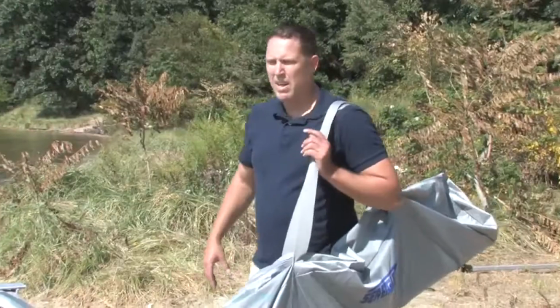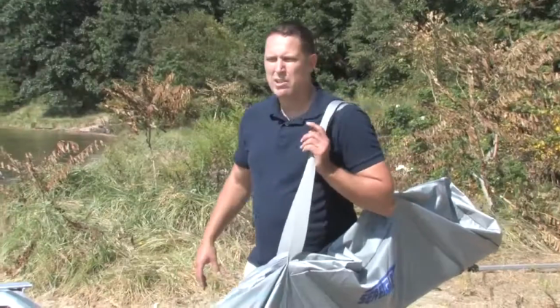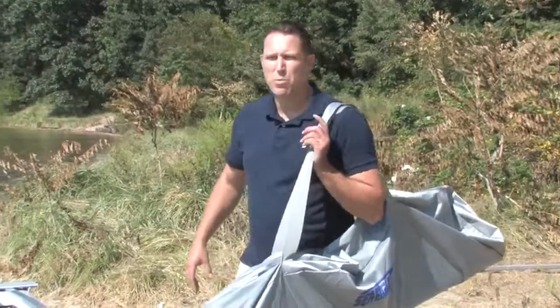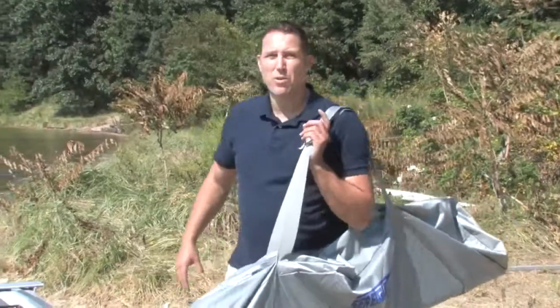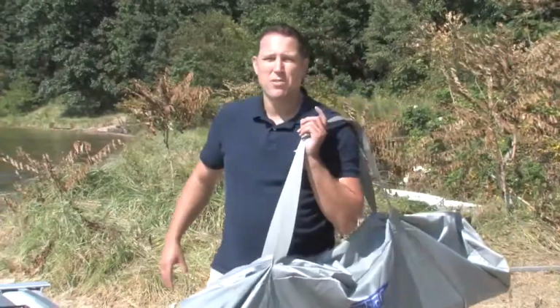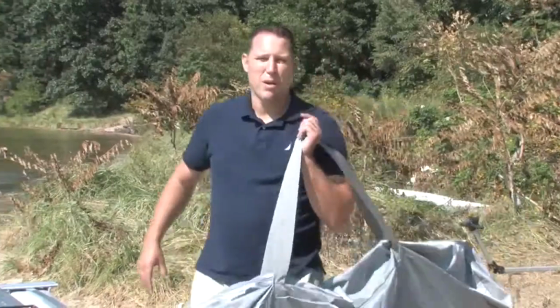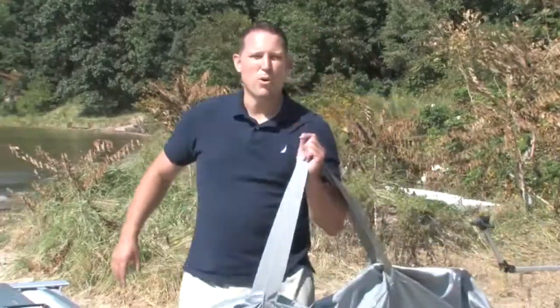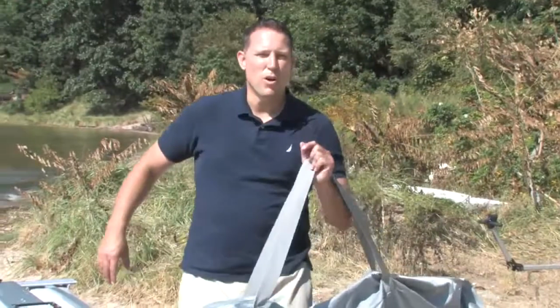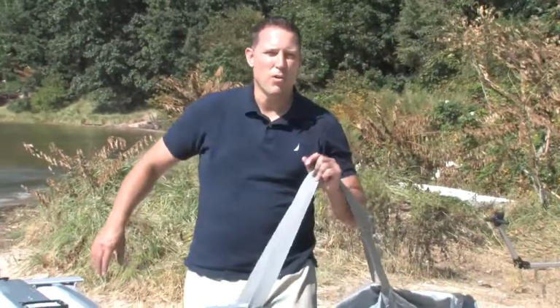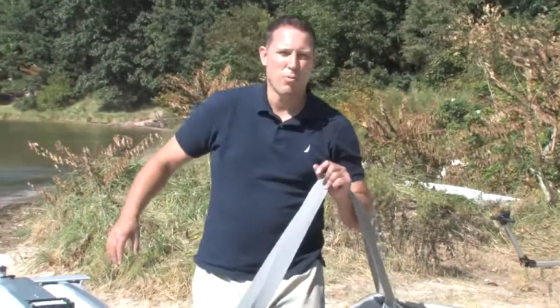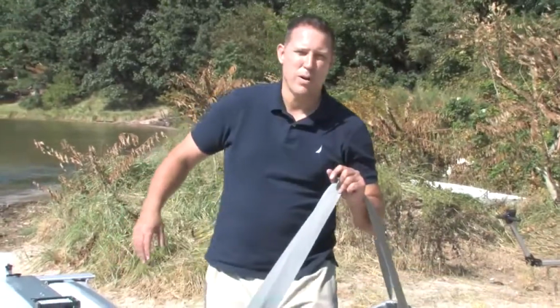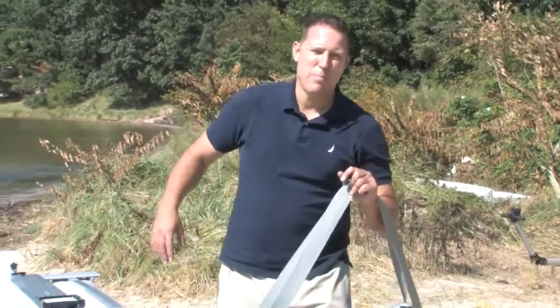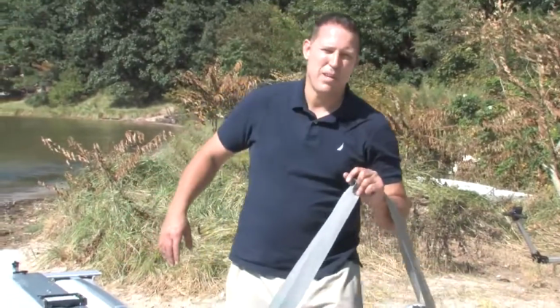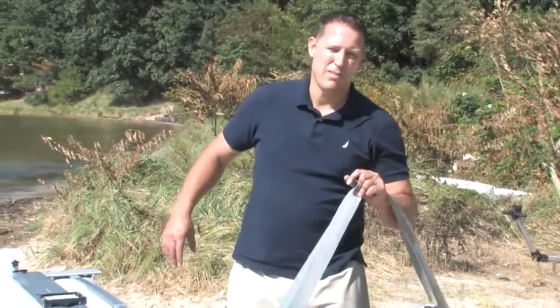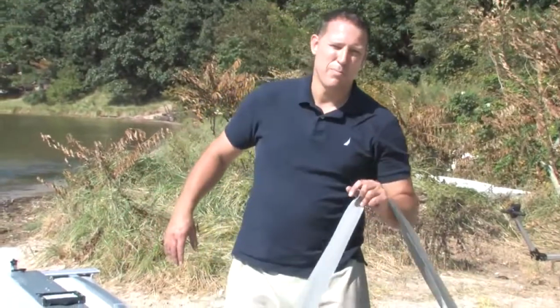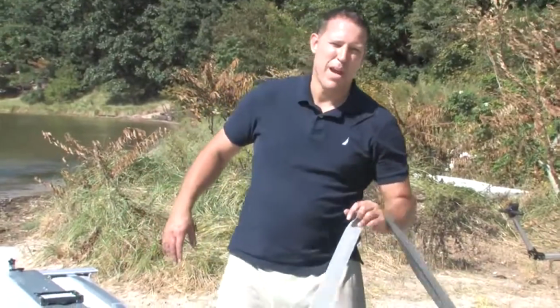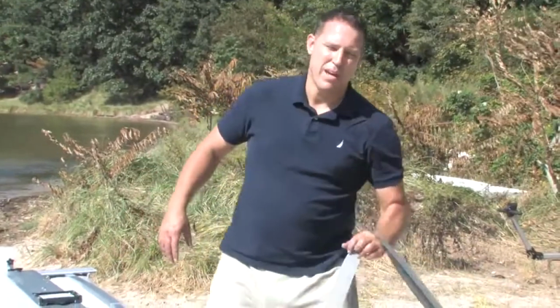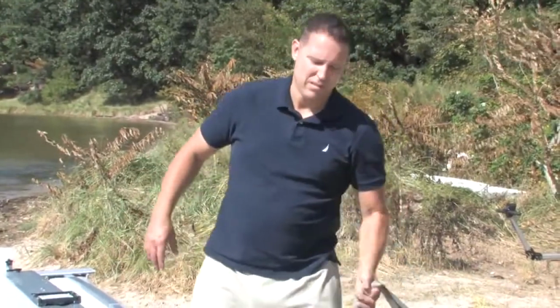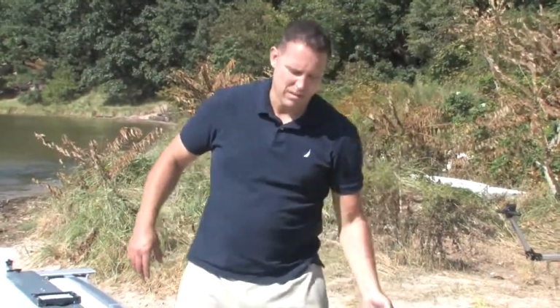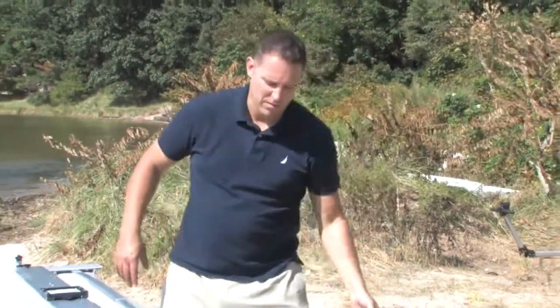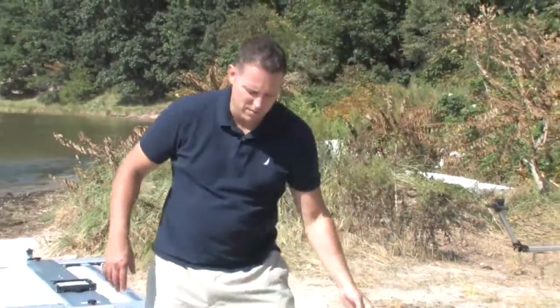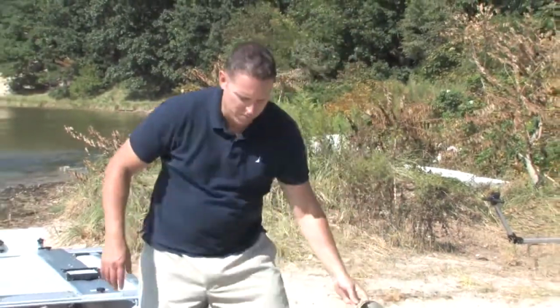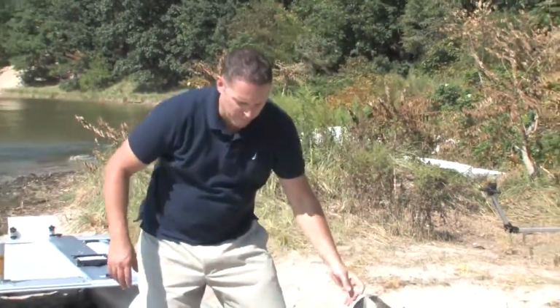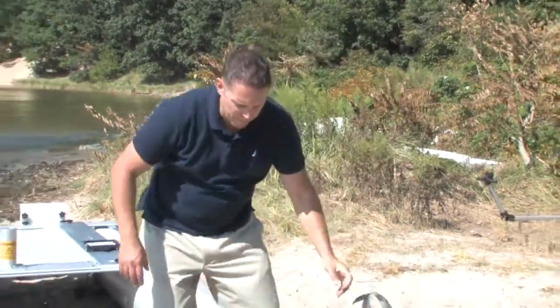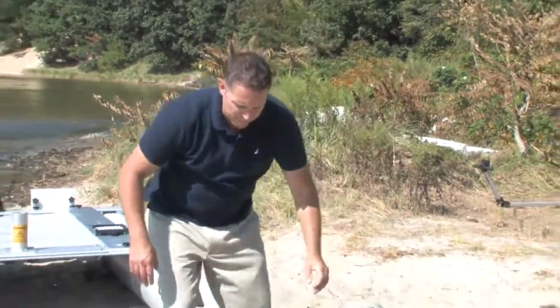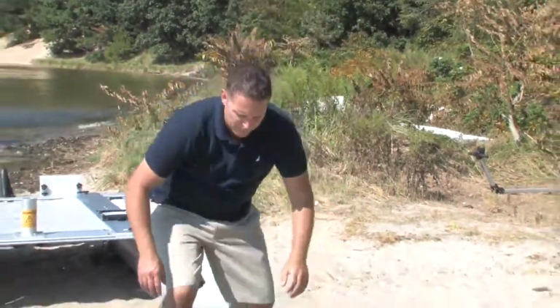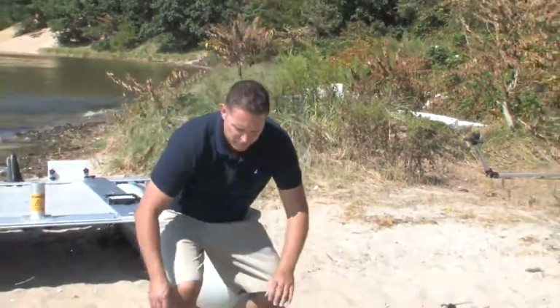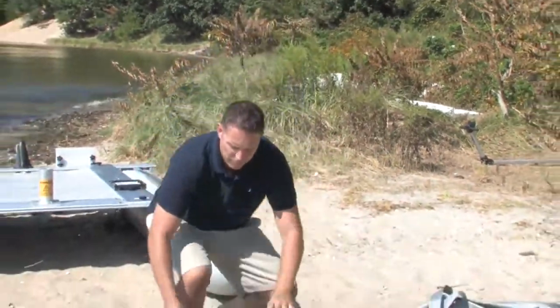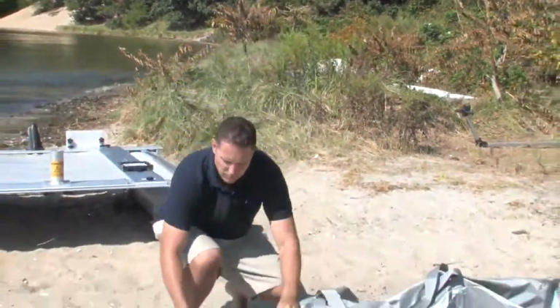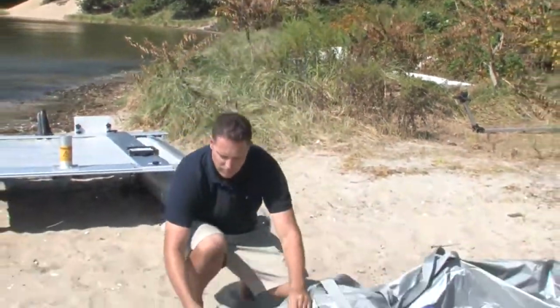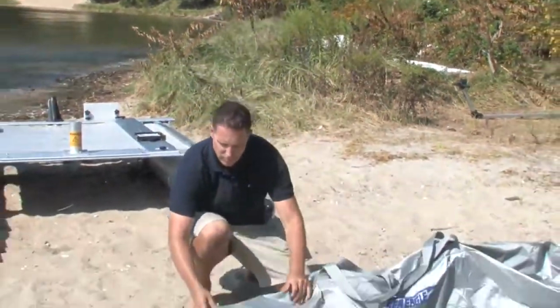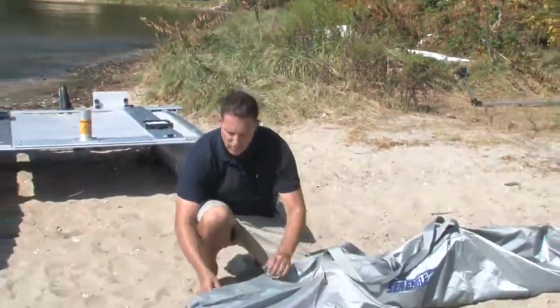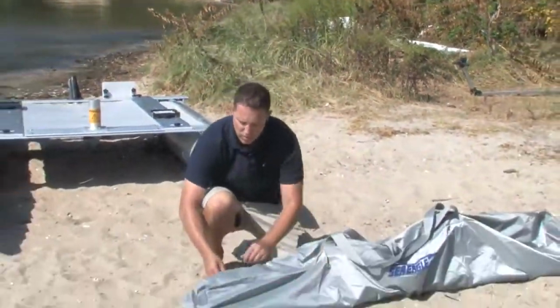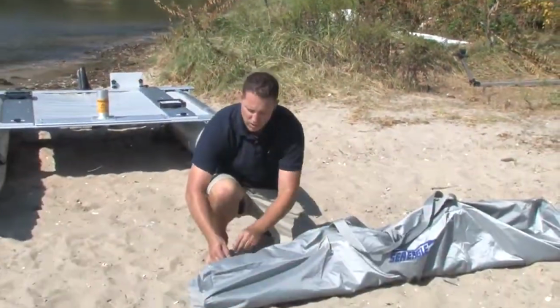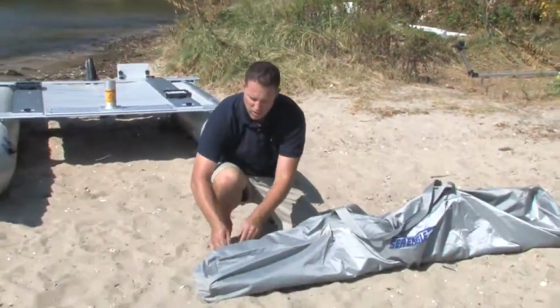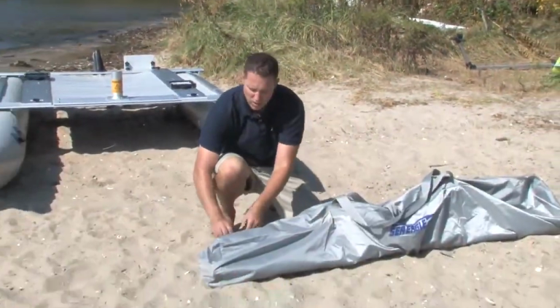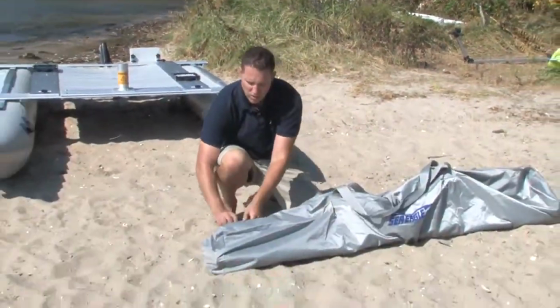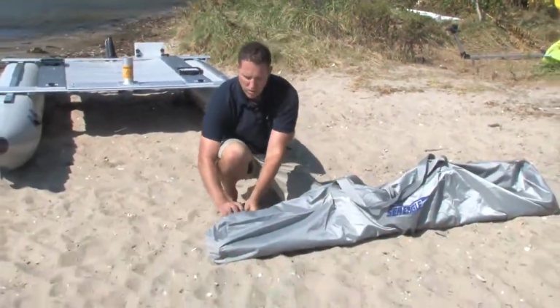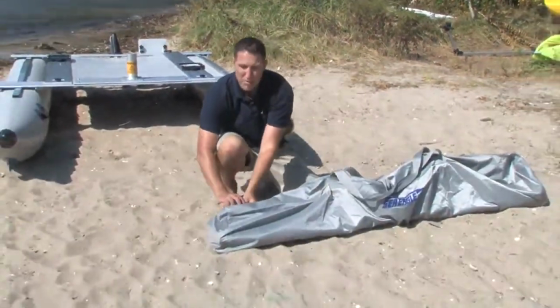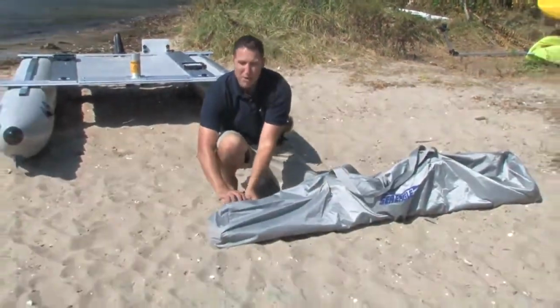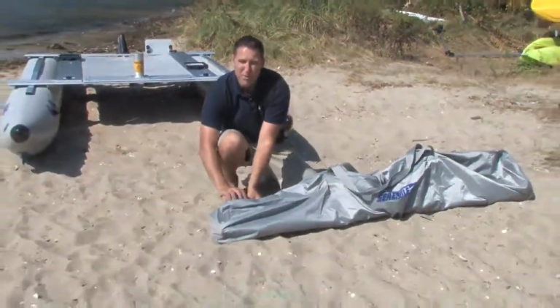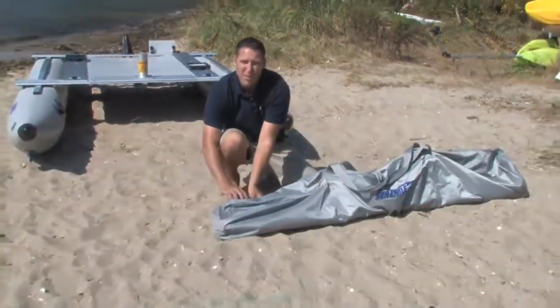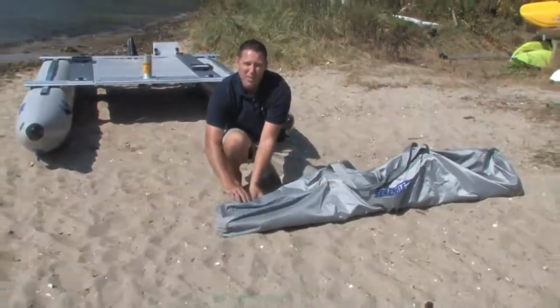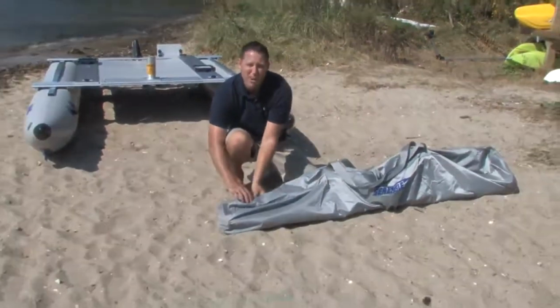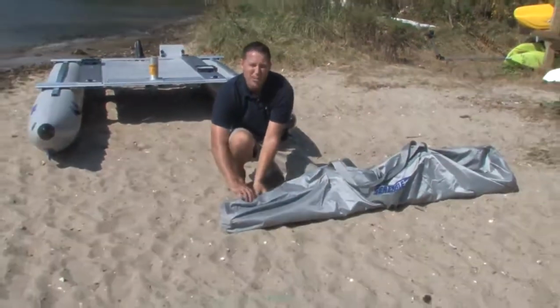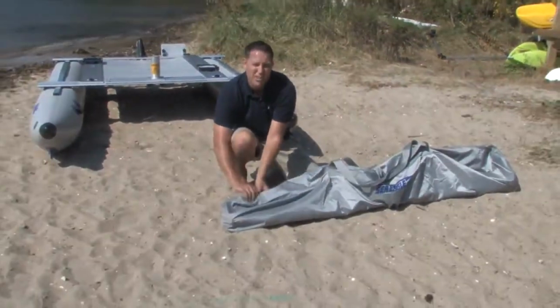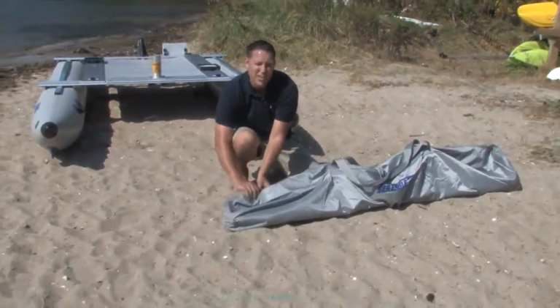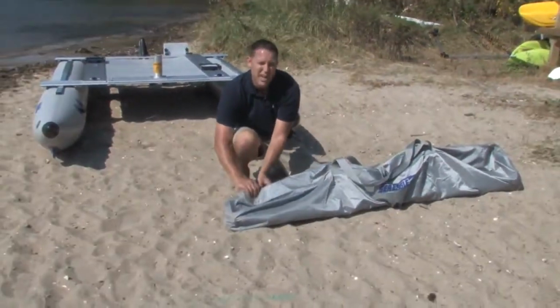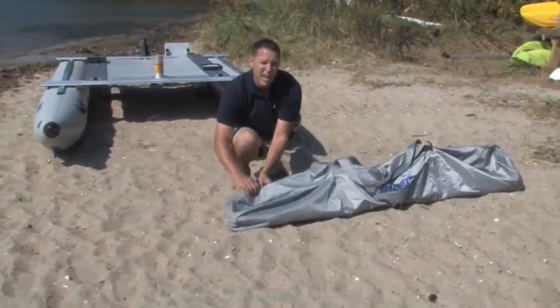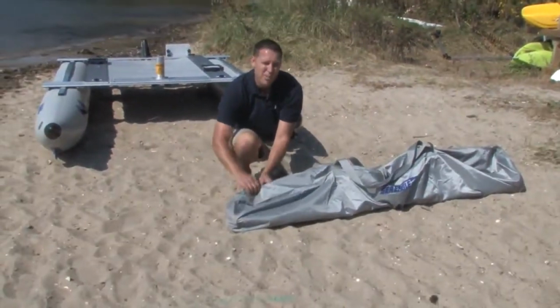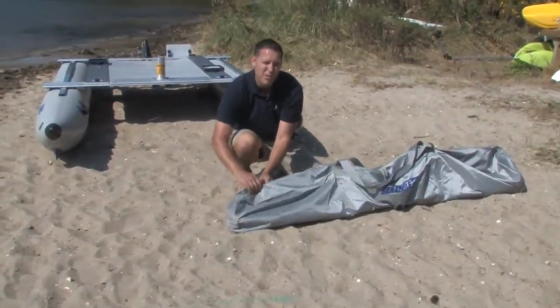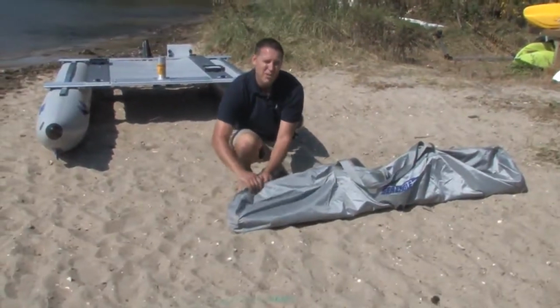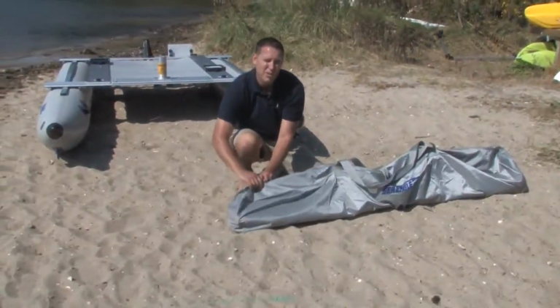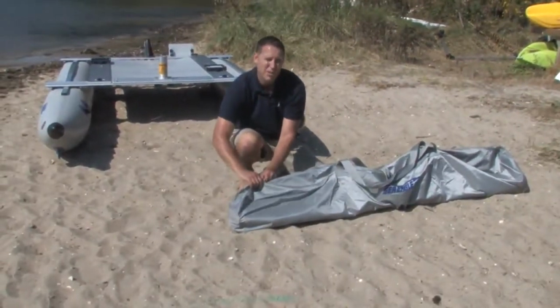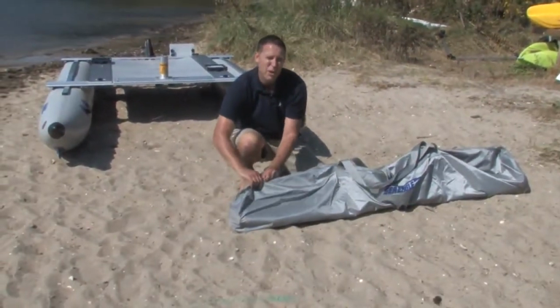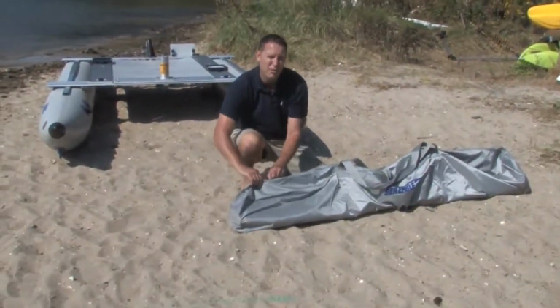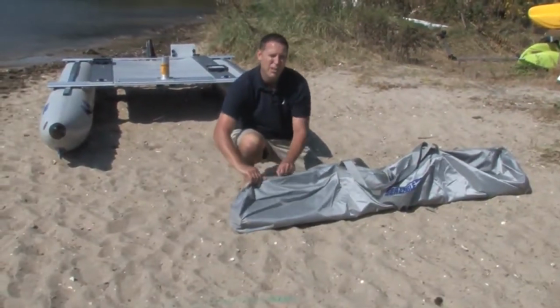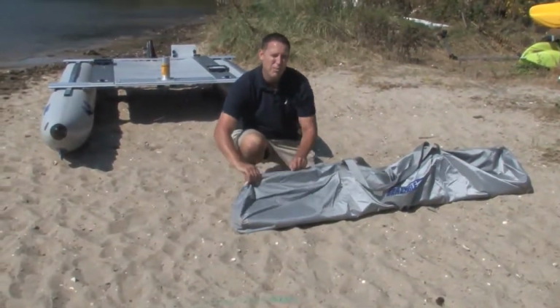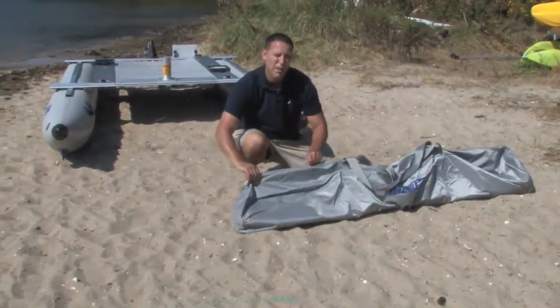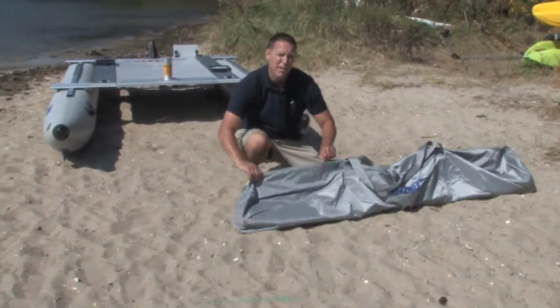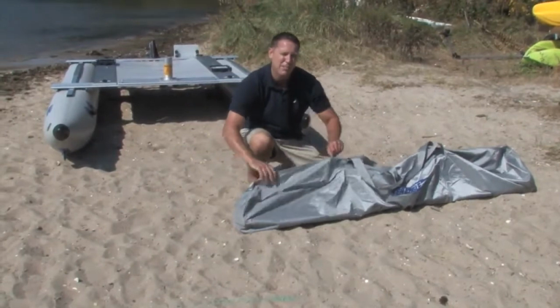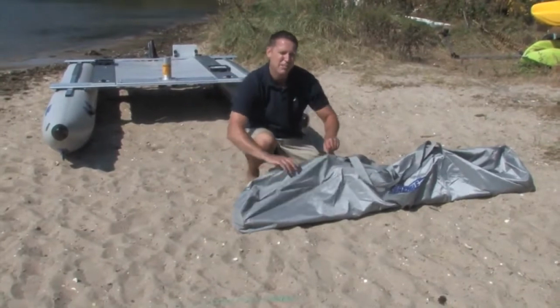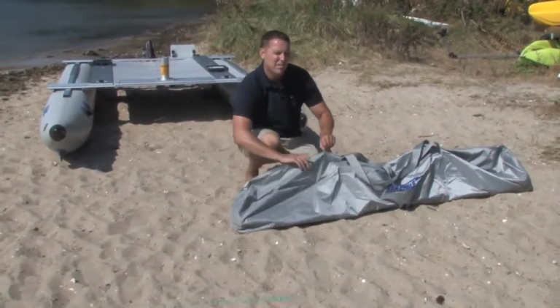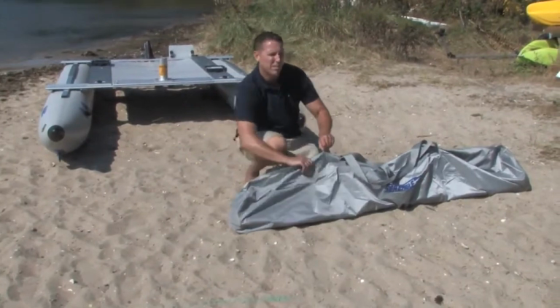Next, we'll assemble our three-piece mast. Remember, the largest diameter goes at the base.